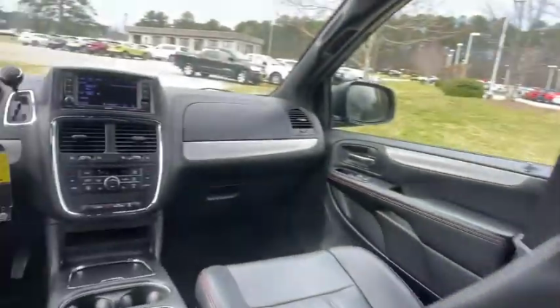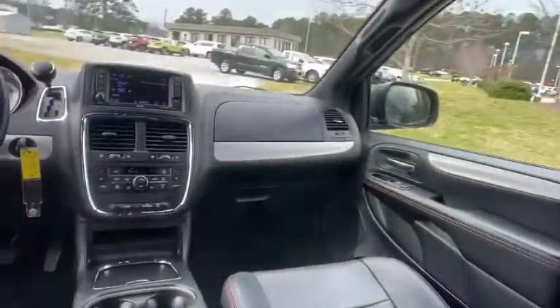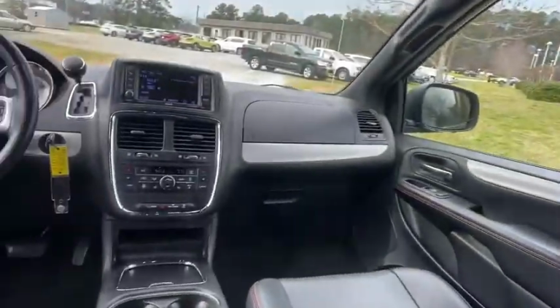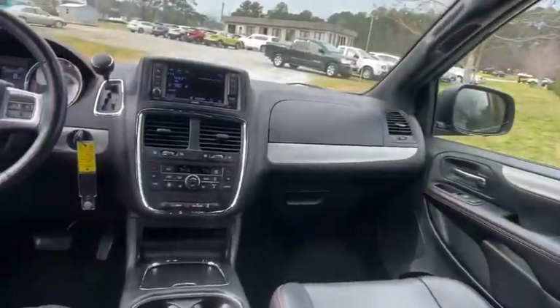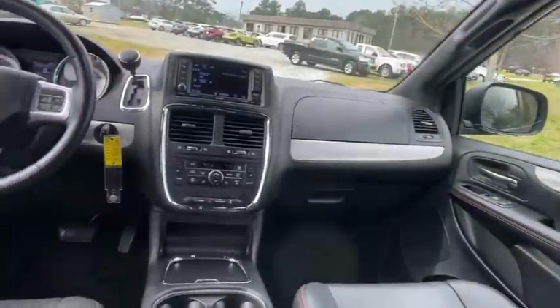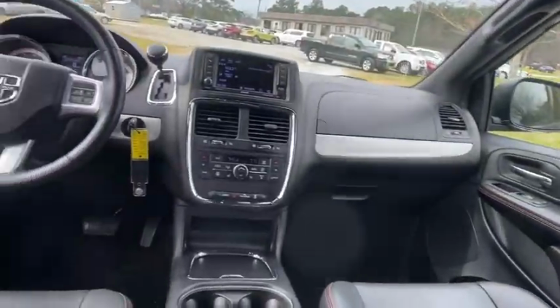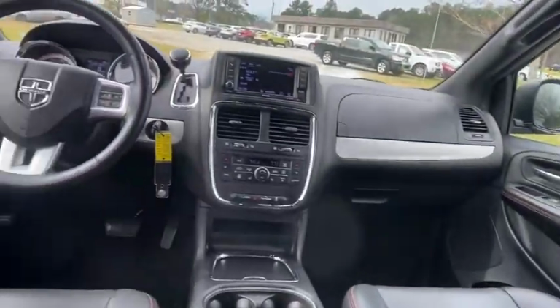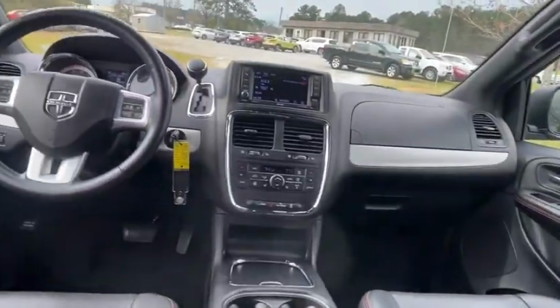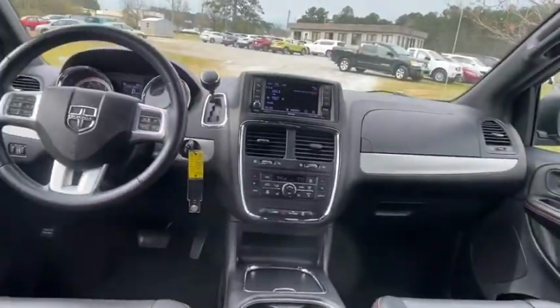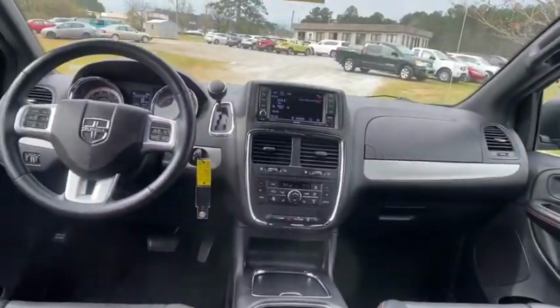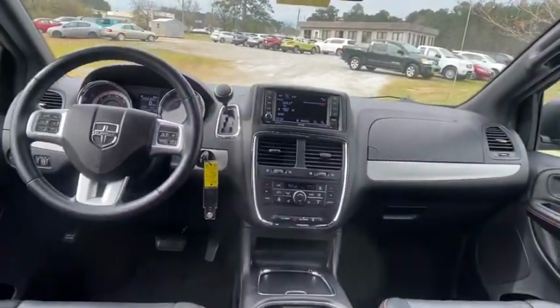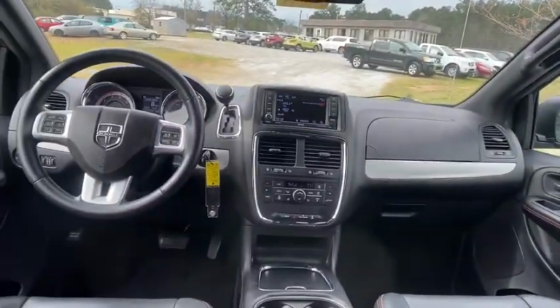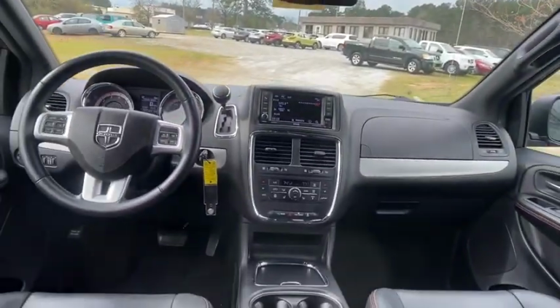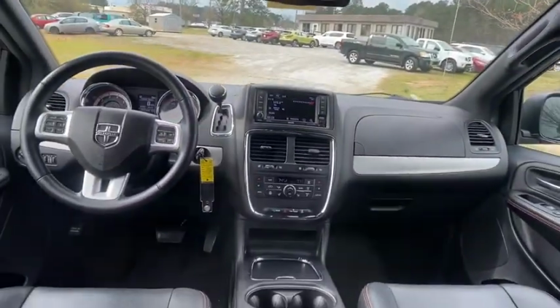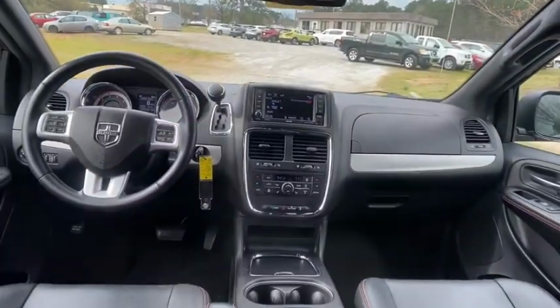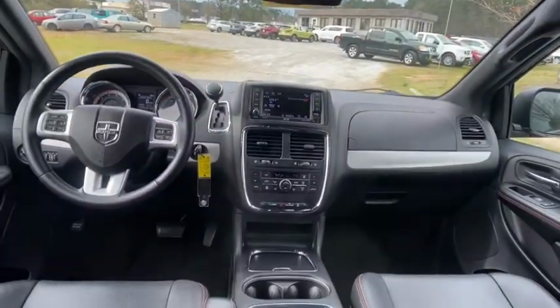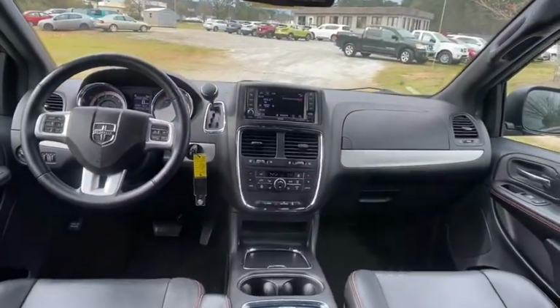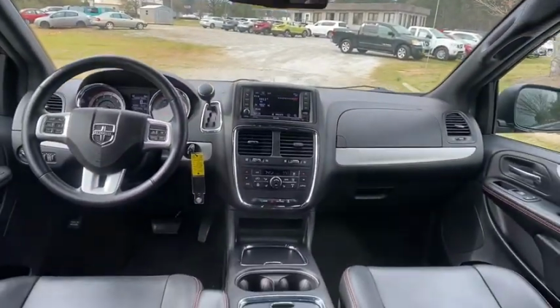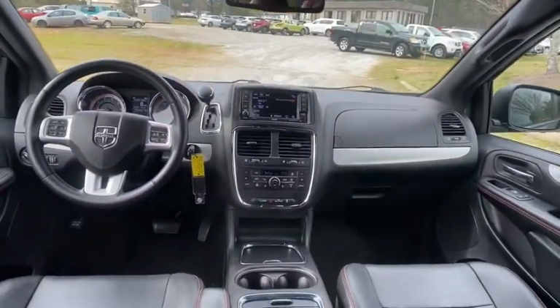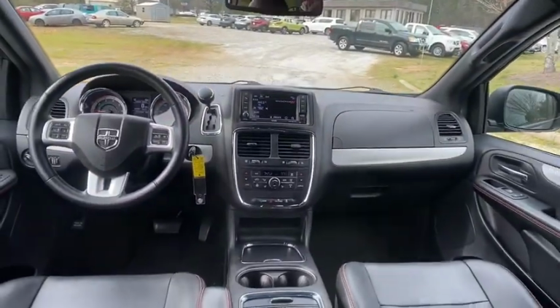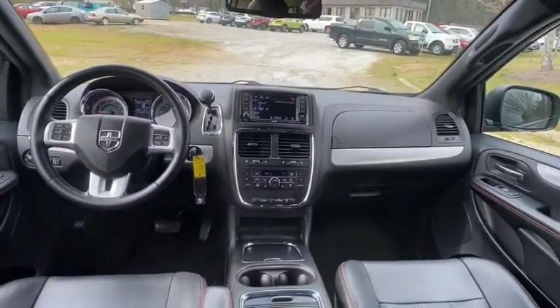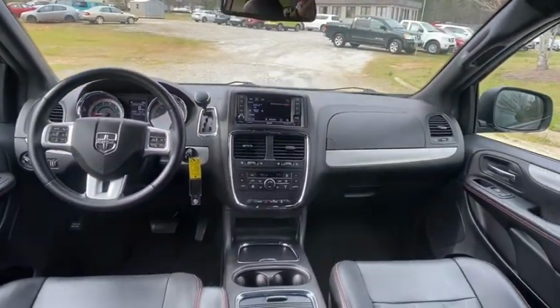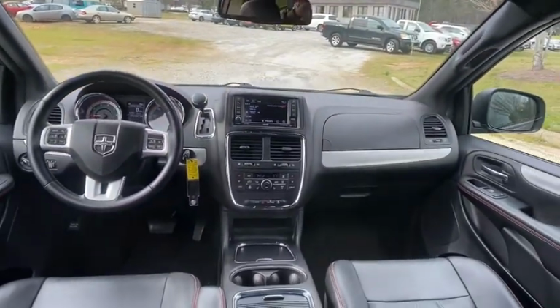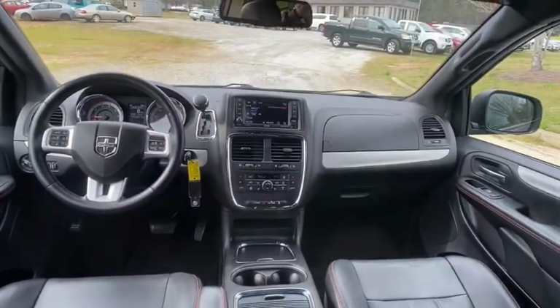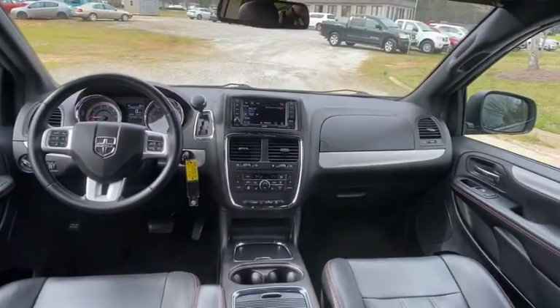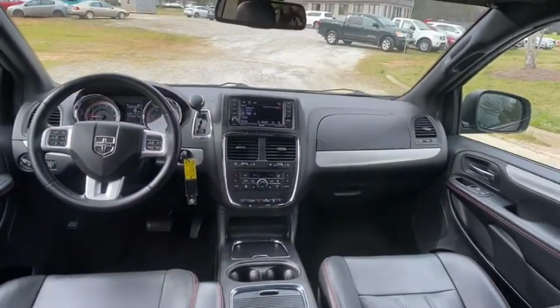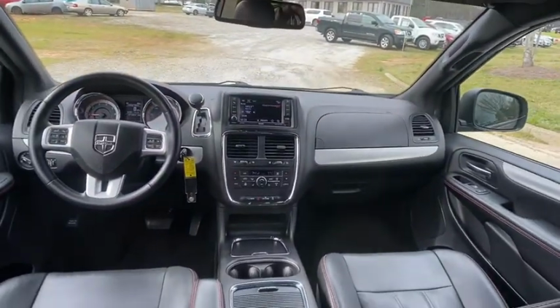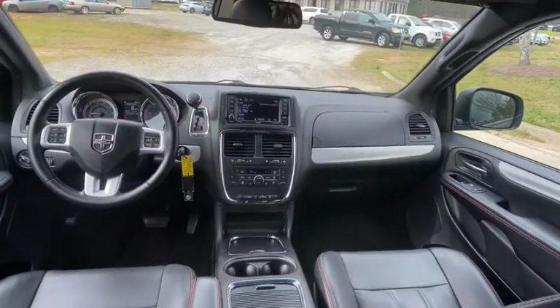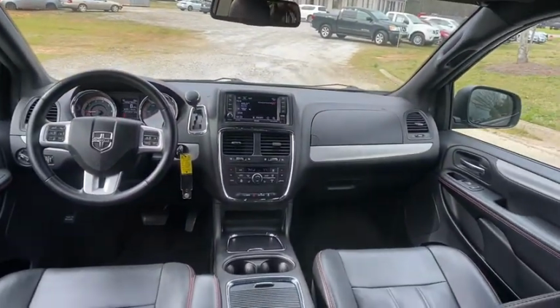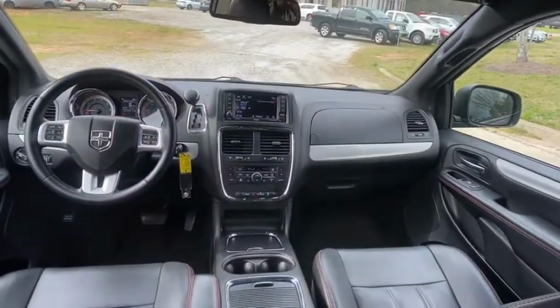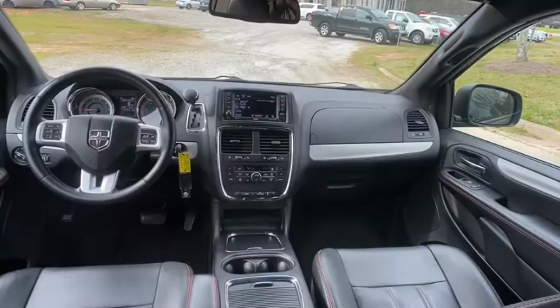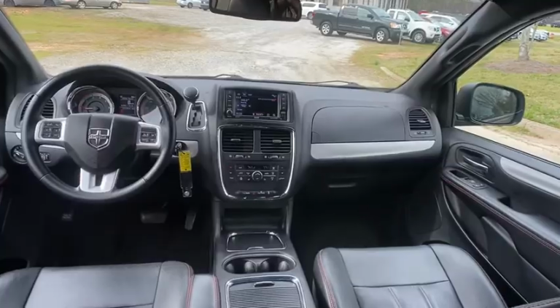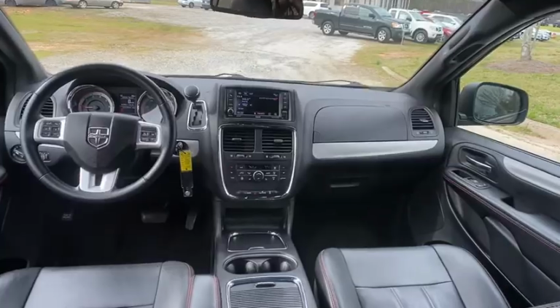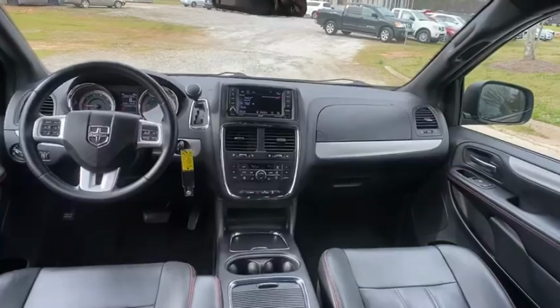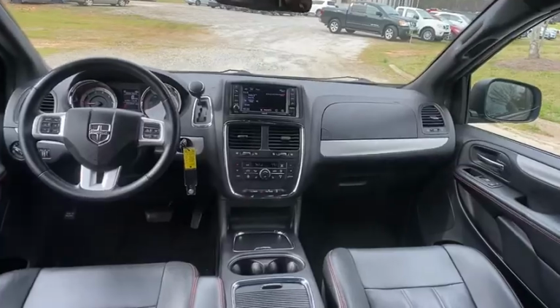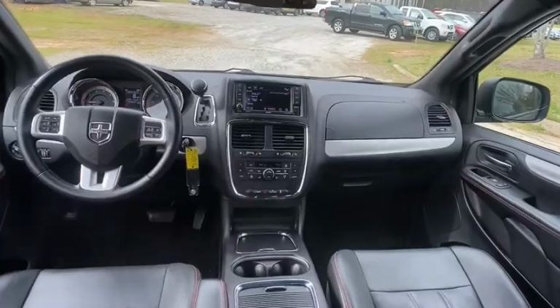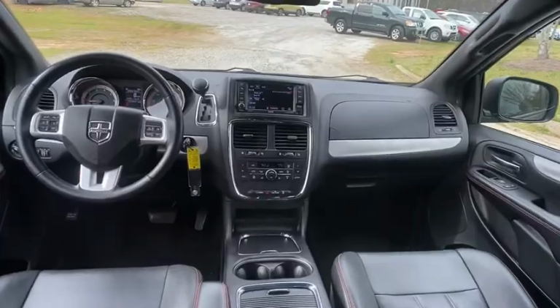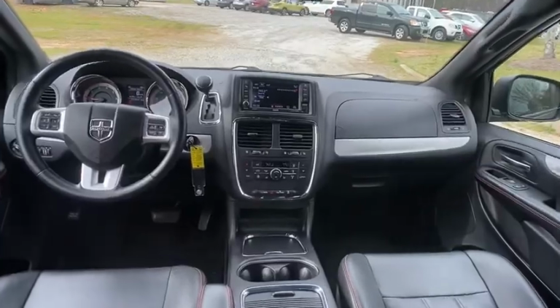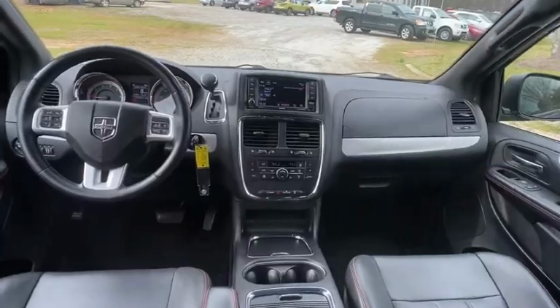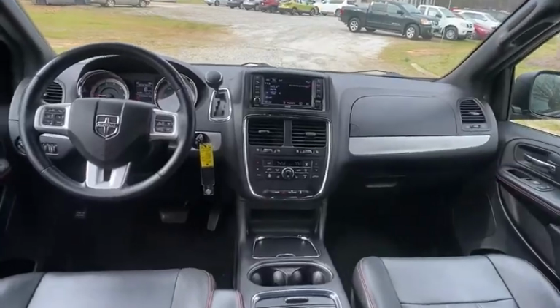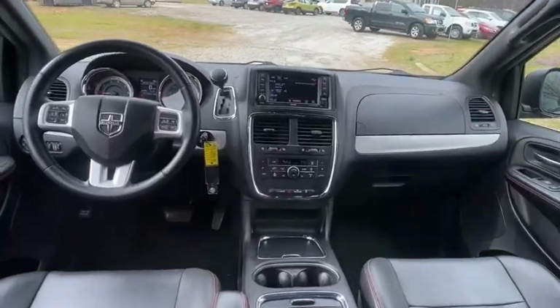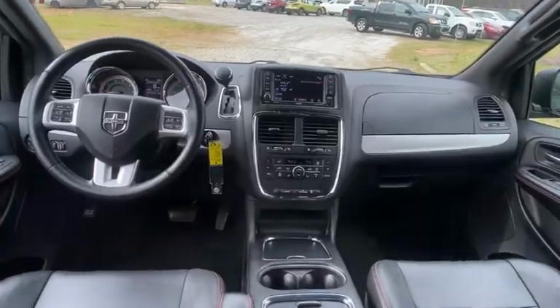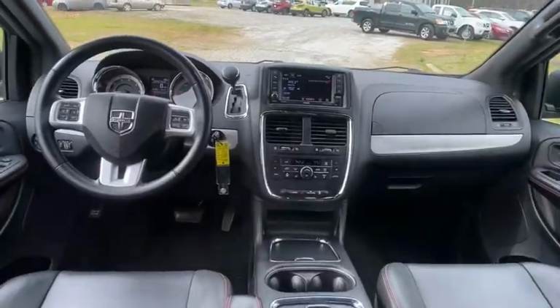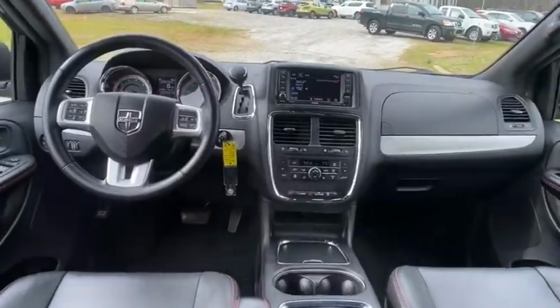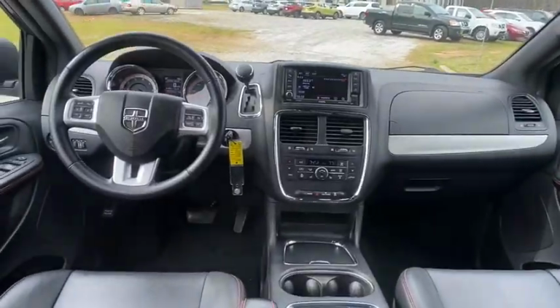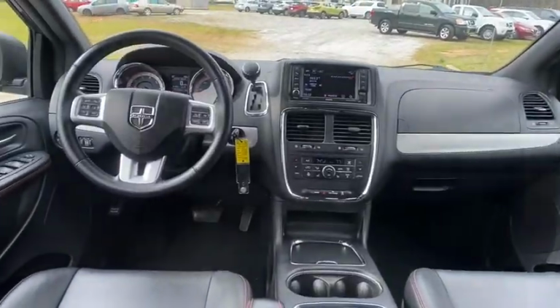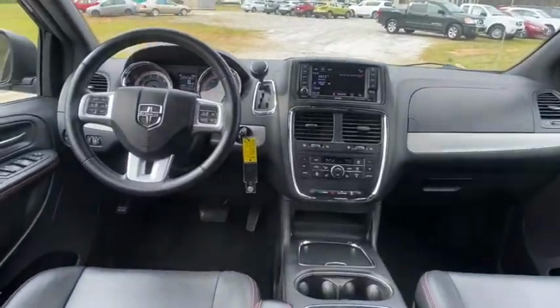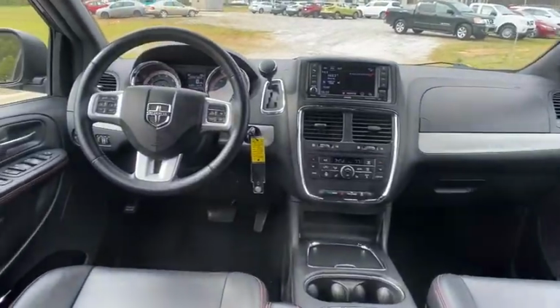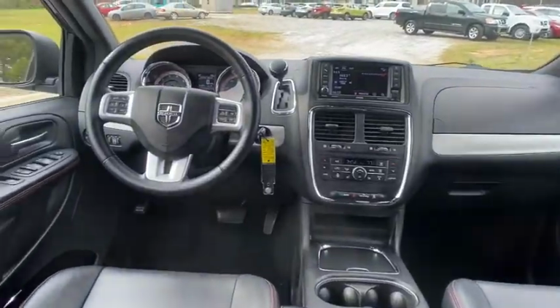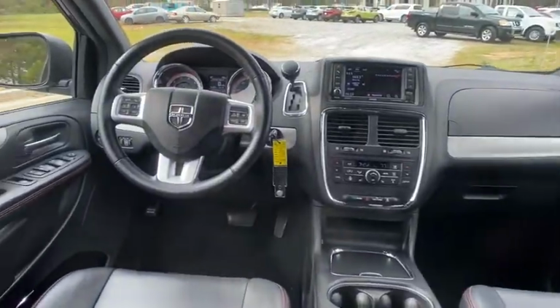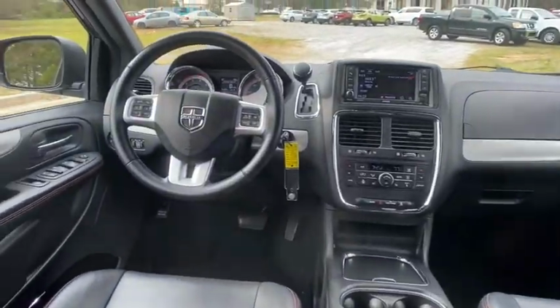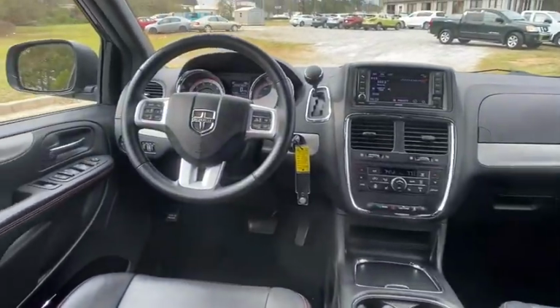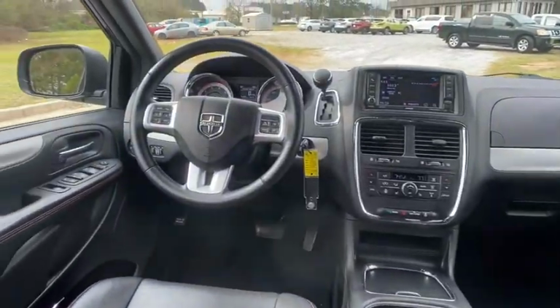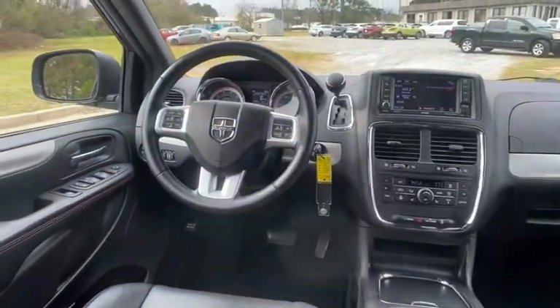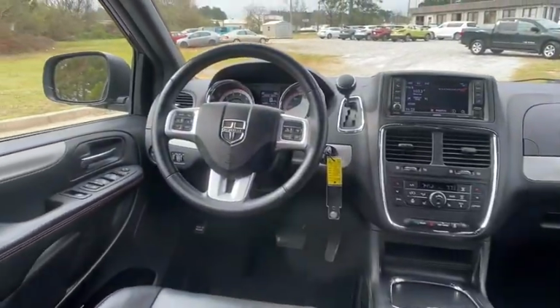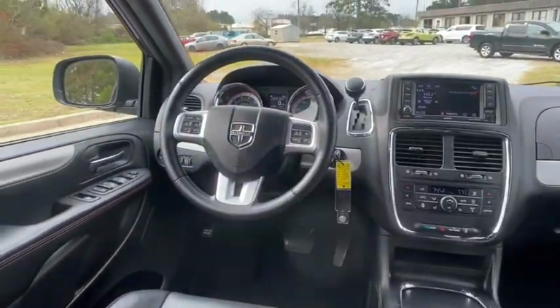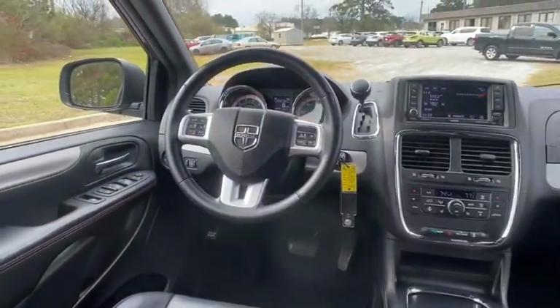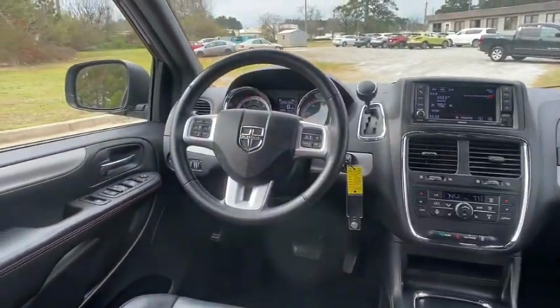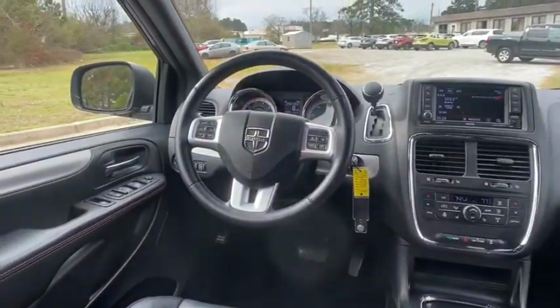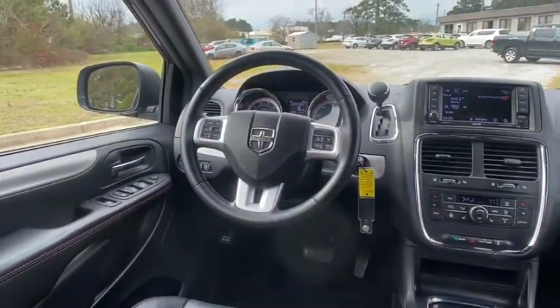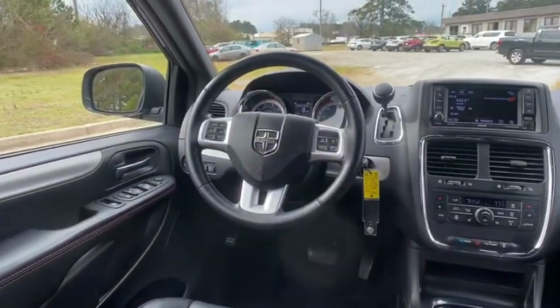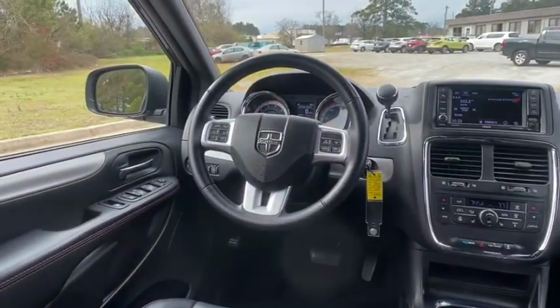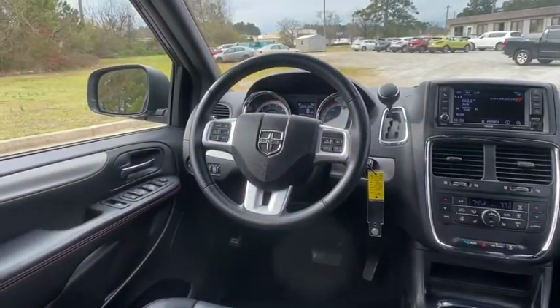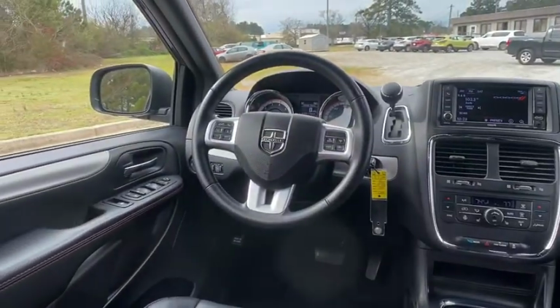Navigation system, Bluetooth, leather-wrapped steering wheel, power steering, adjustable steering wheel, floor mats.